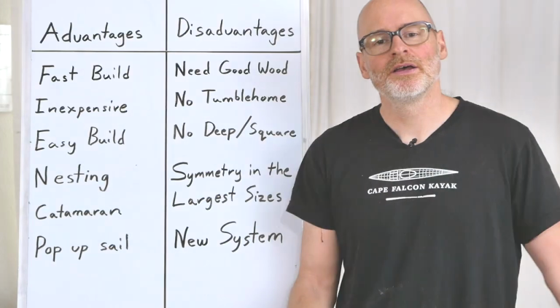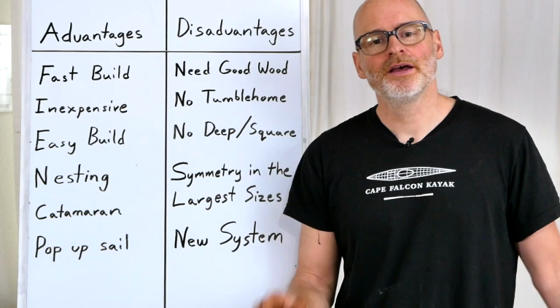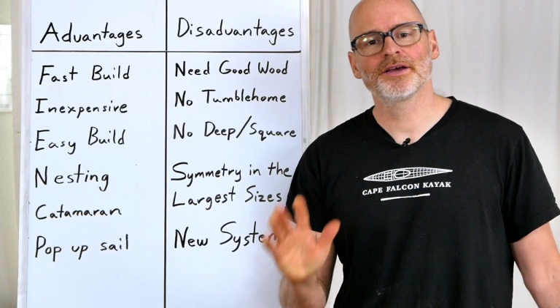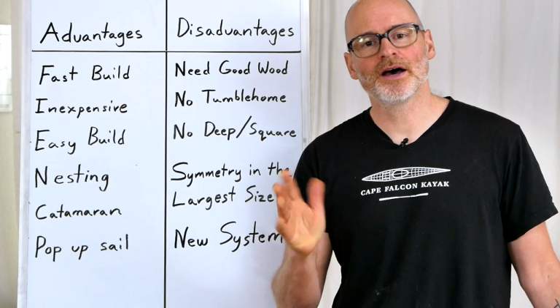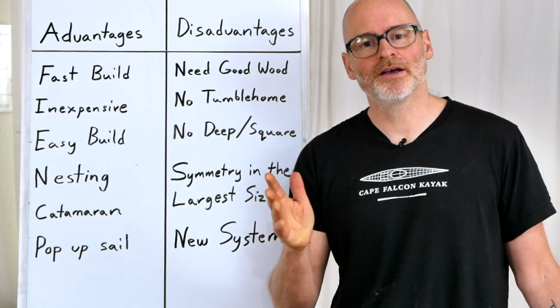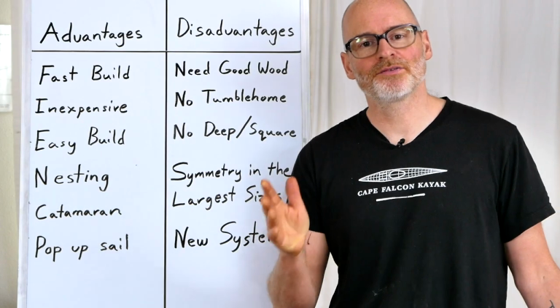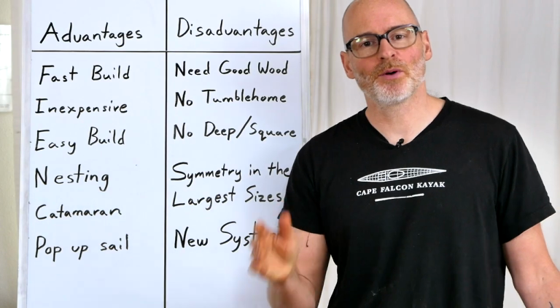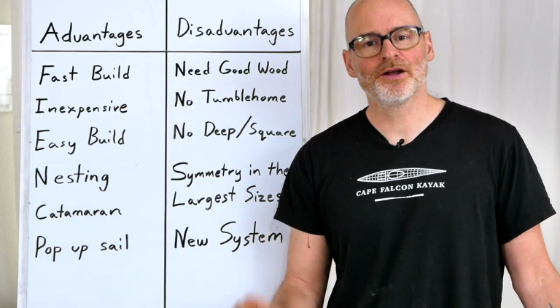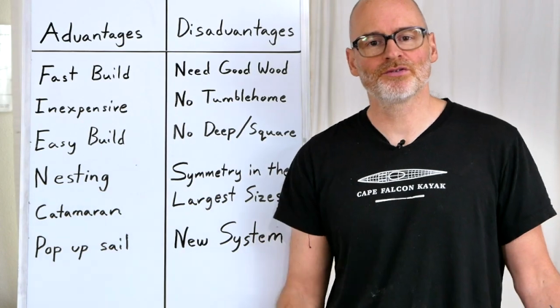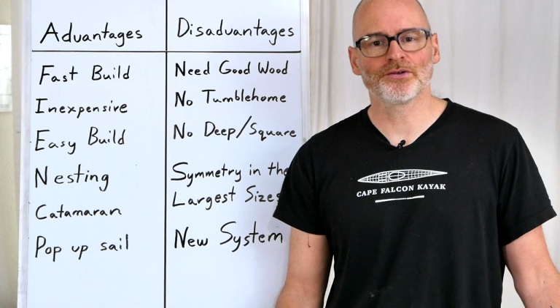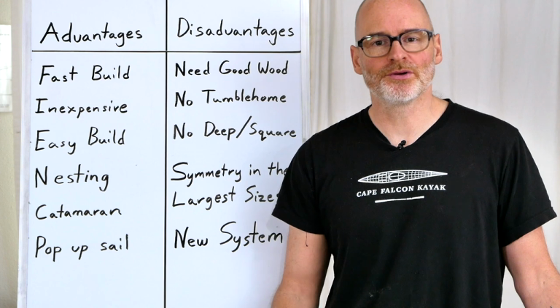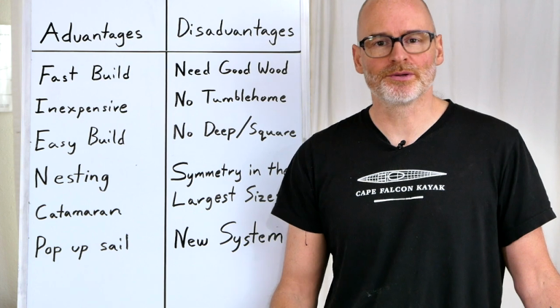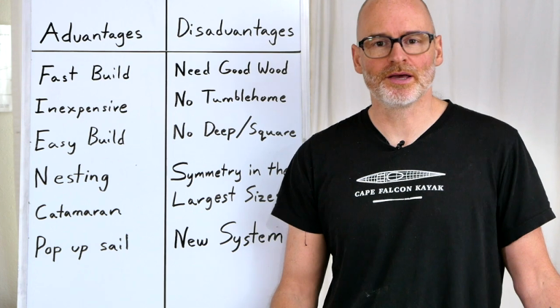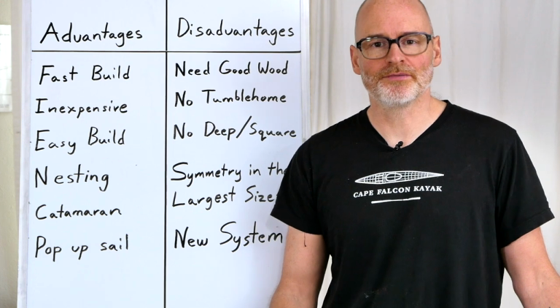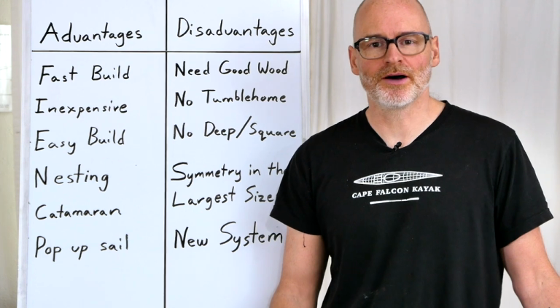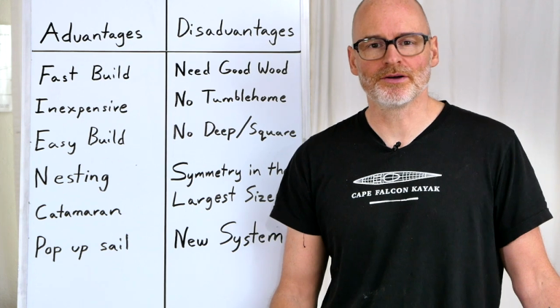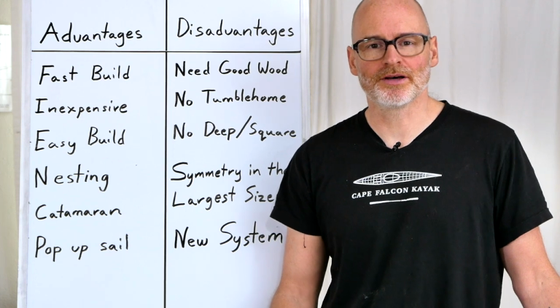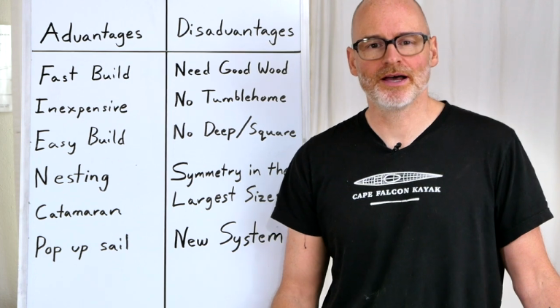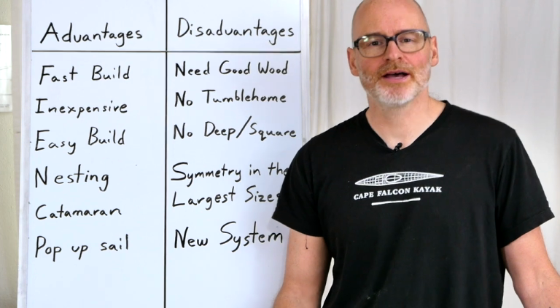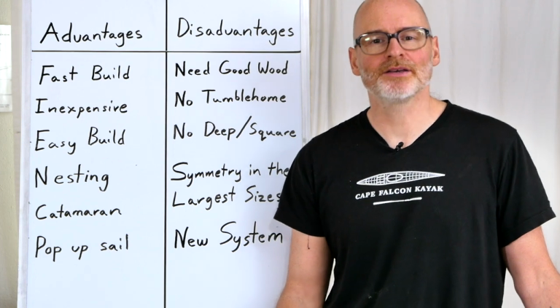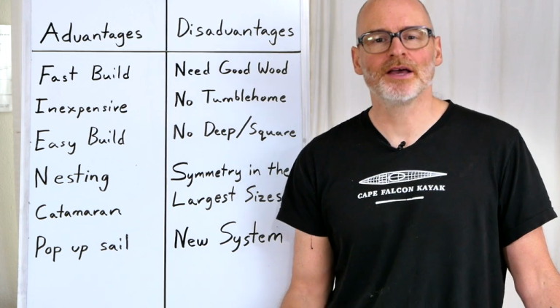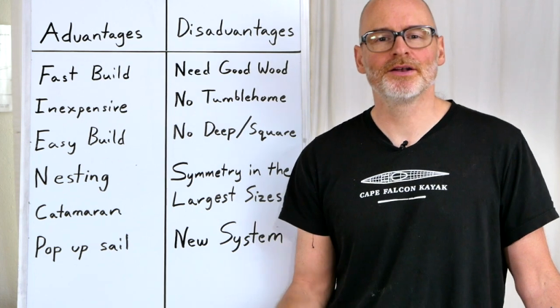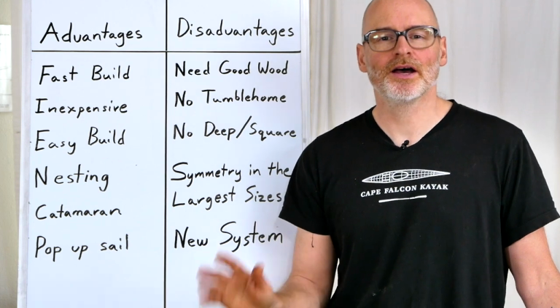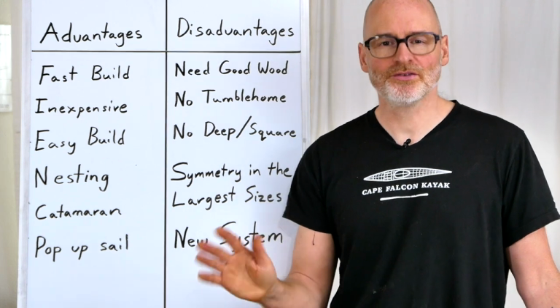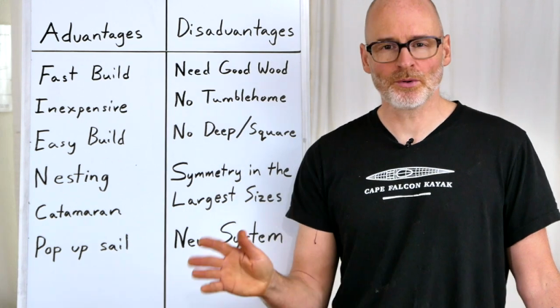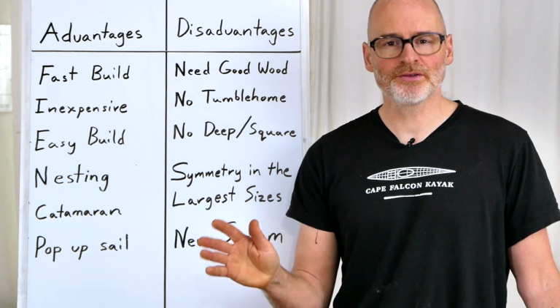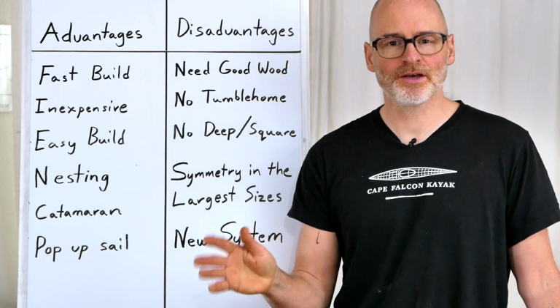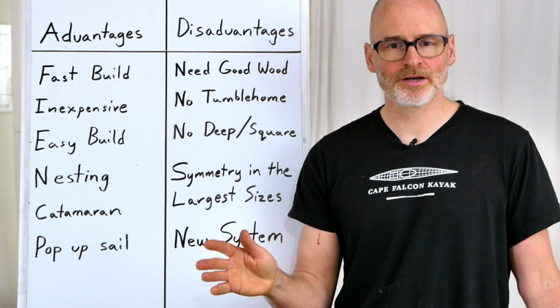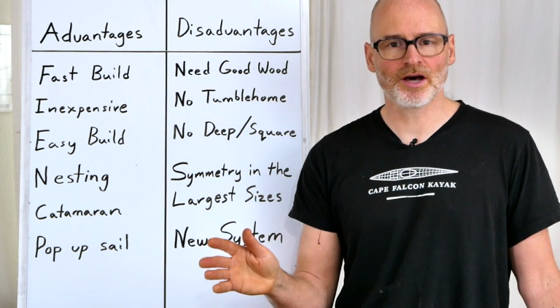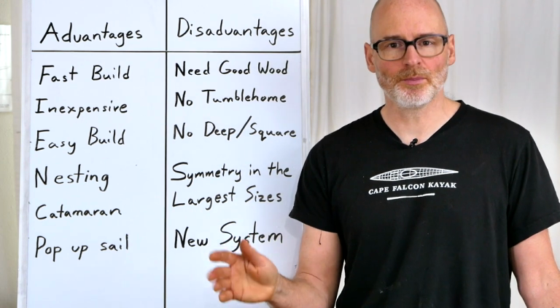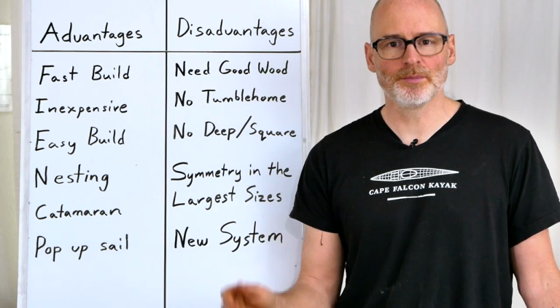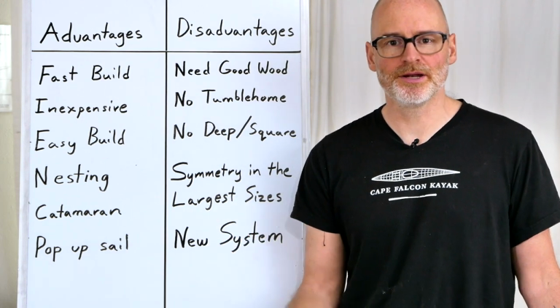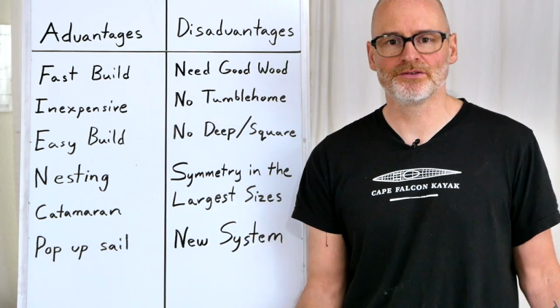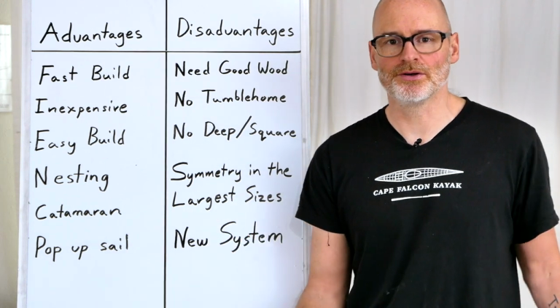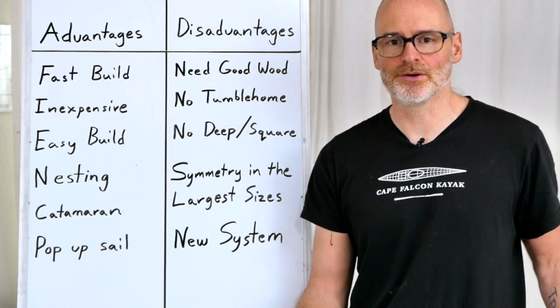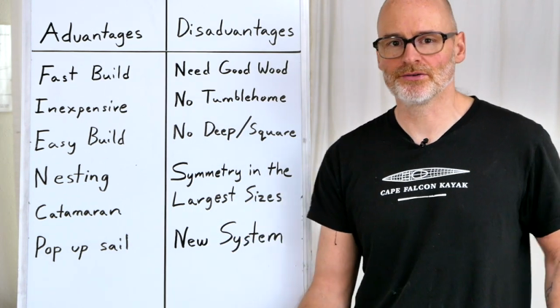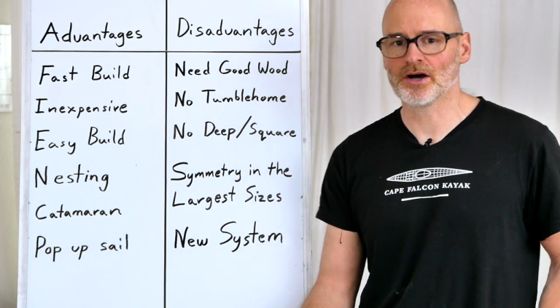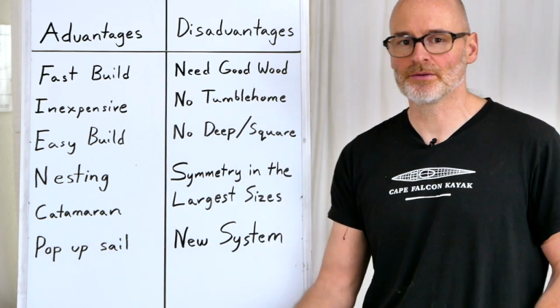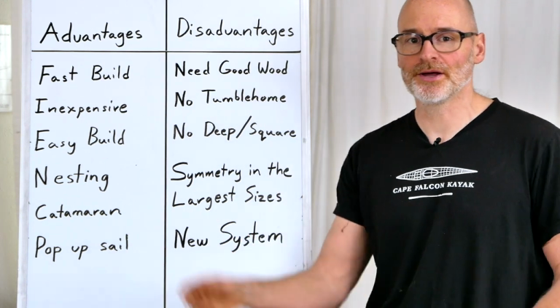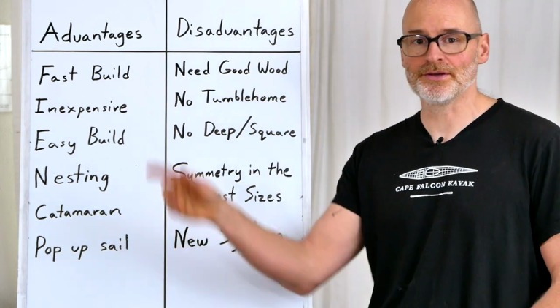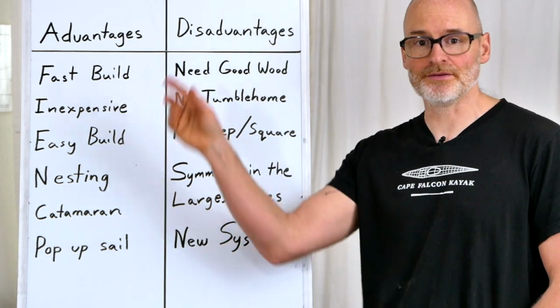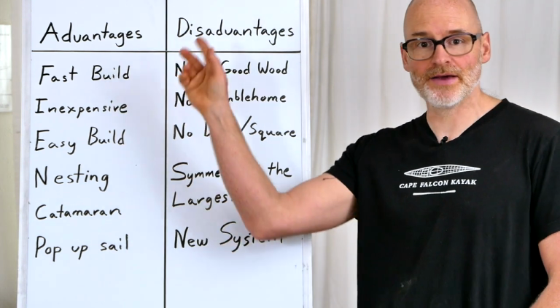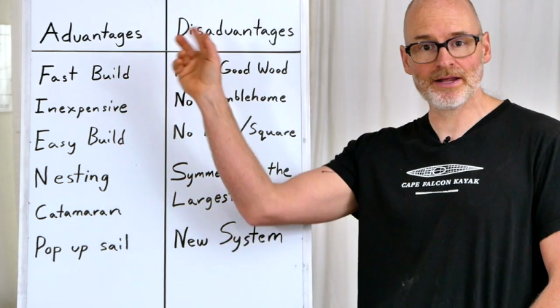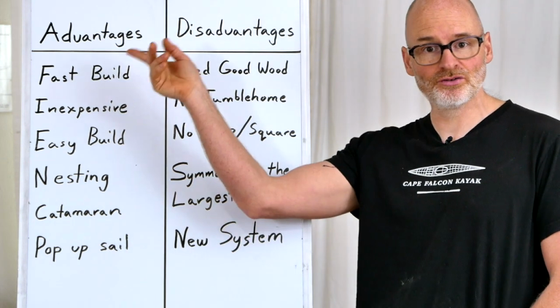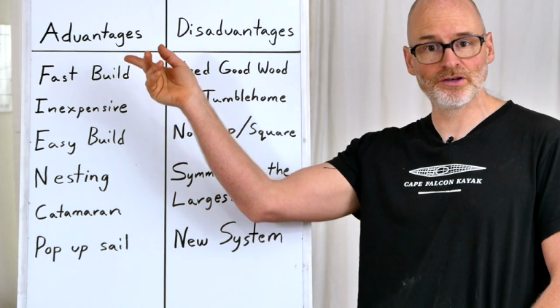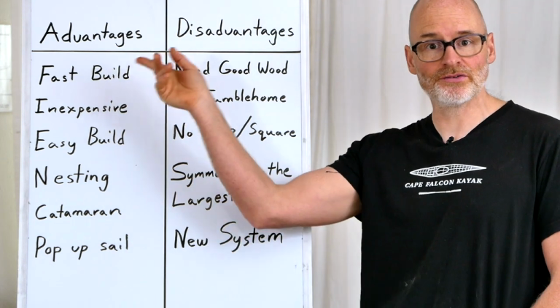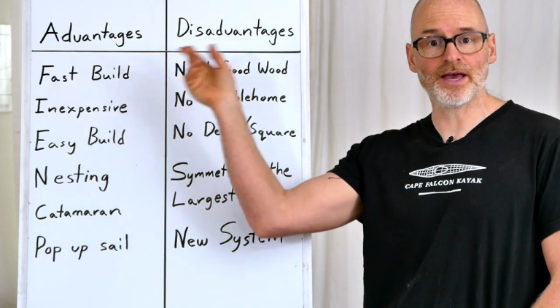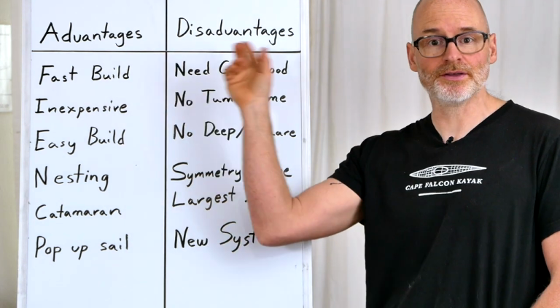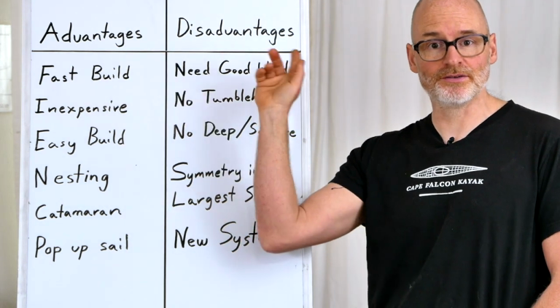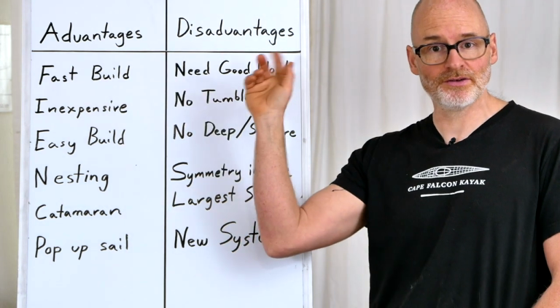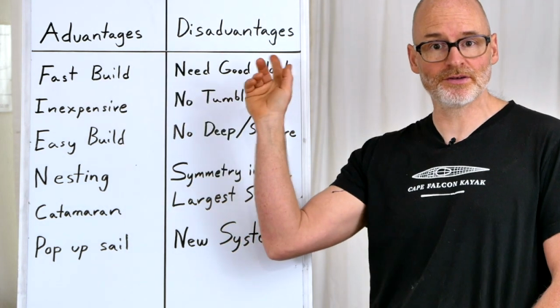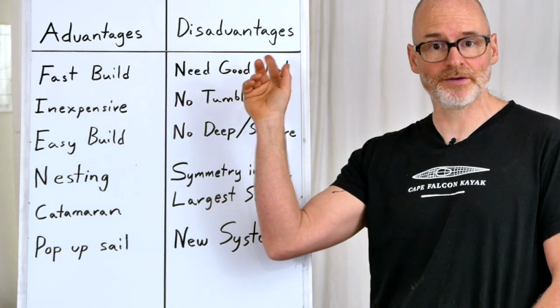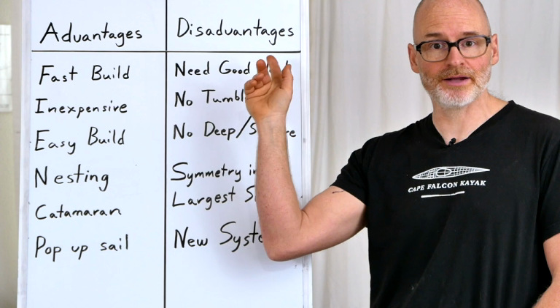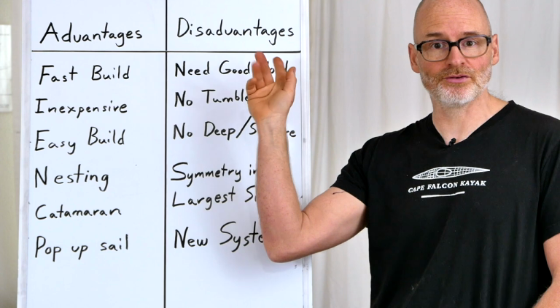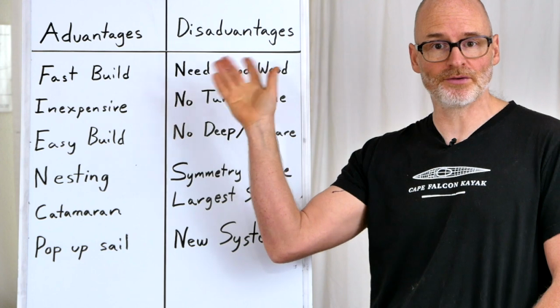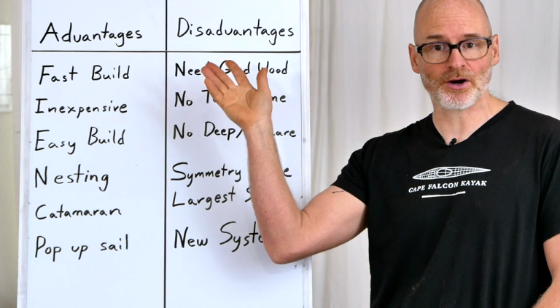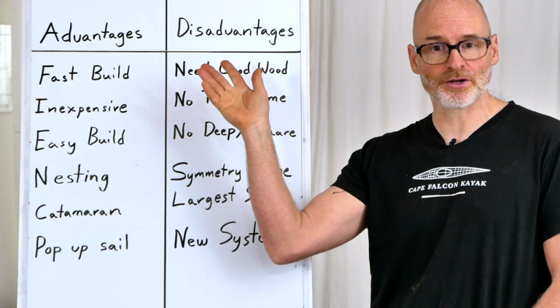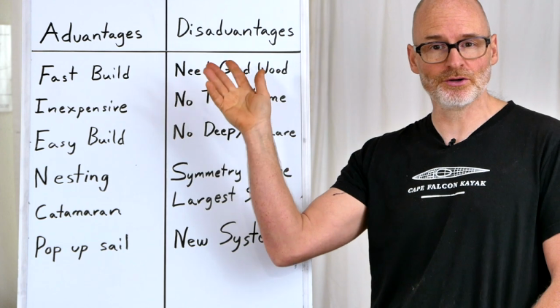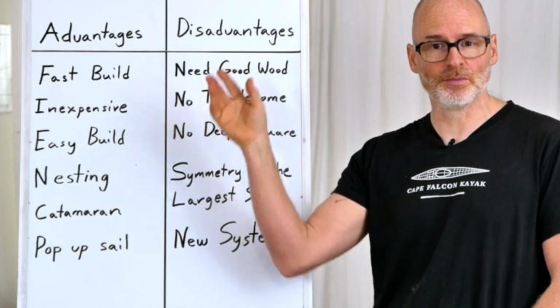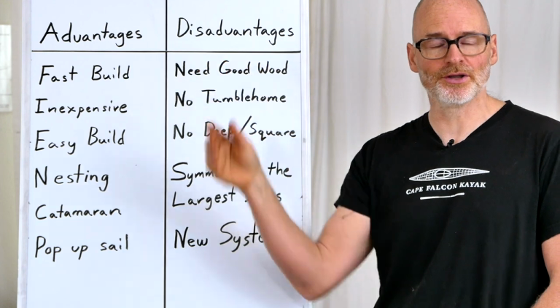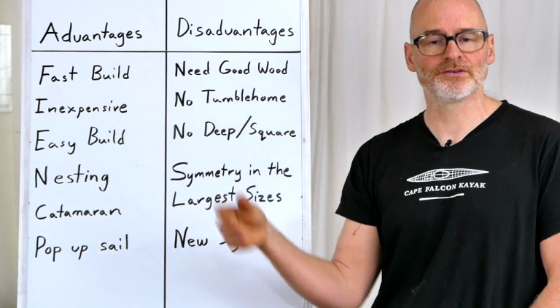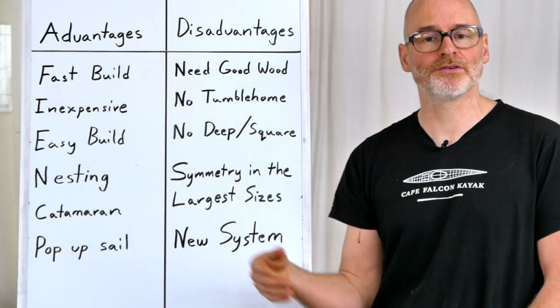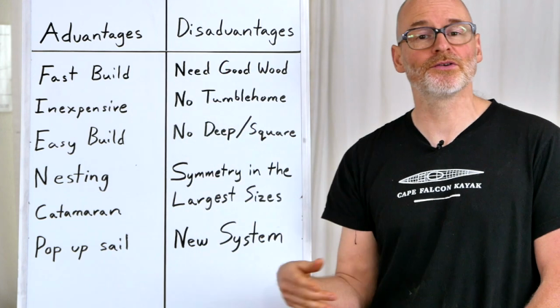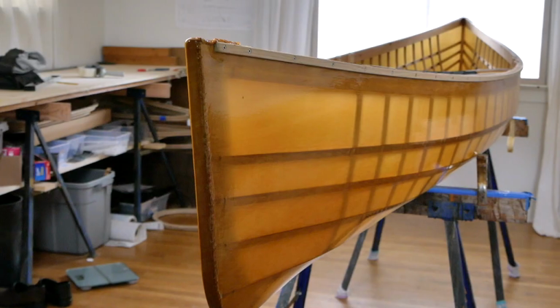Hey guys, Brian Schultz here with Cape Falcon Kayak. I just want to take a couple minutes to talk about the advantages and the disadvantages of our canoe building system, so that if you're thinking about building one of our canoes, you can decide if it's going to be a good fit for you.